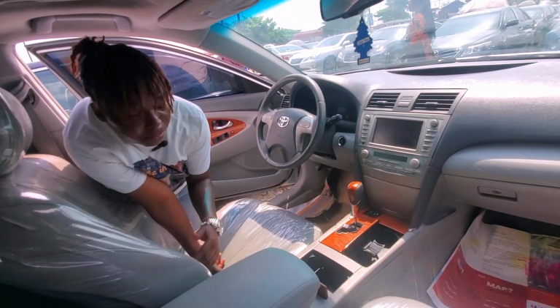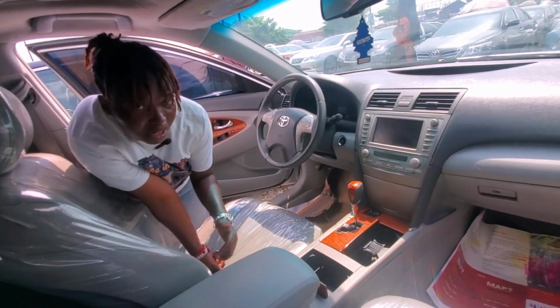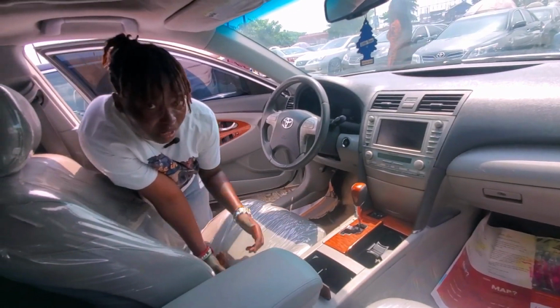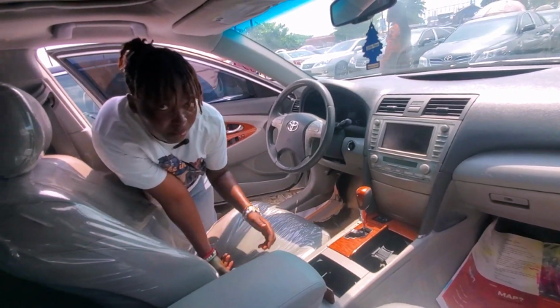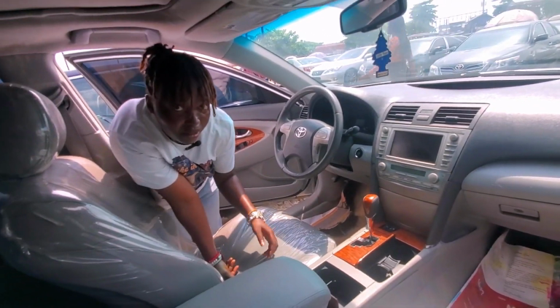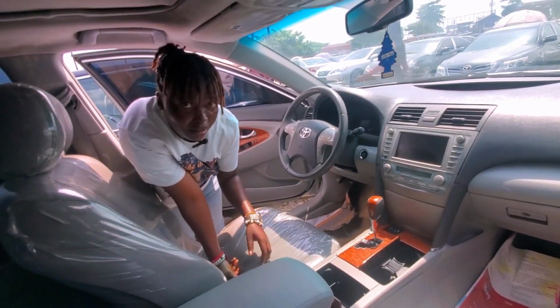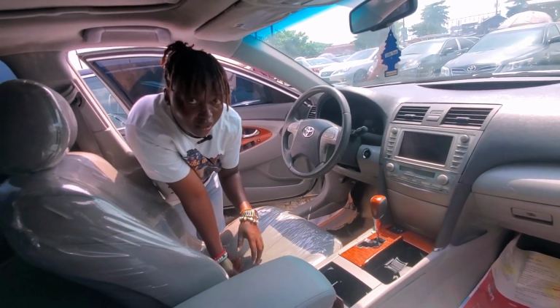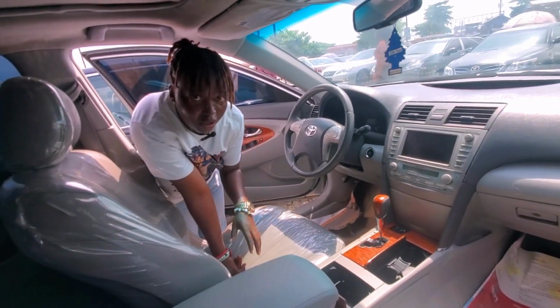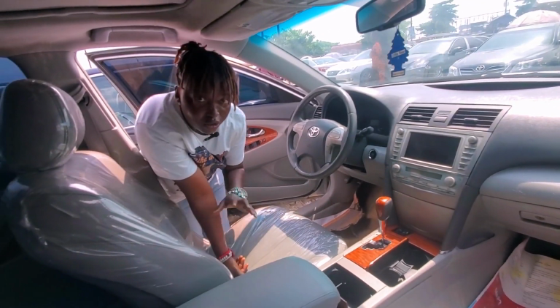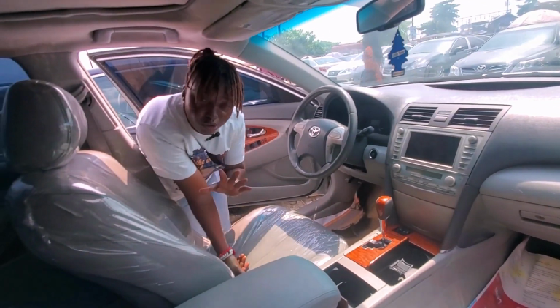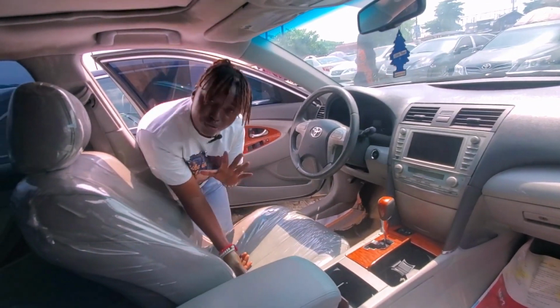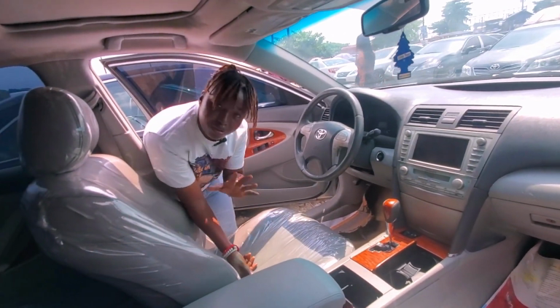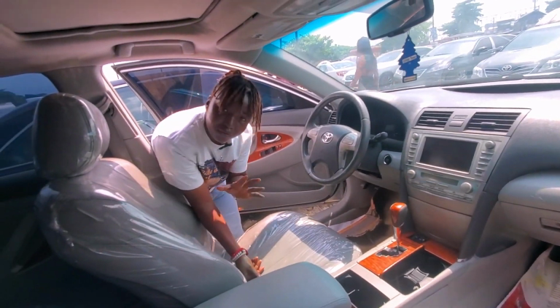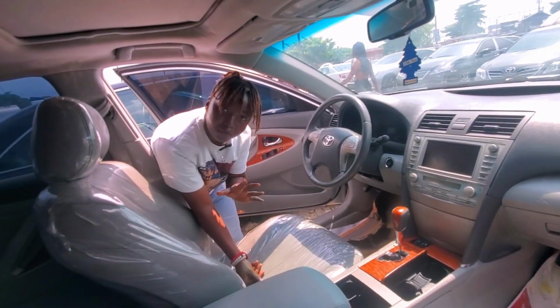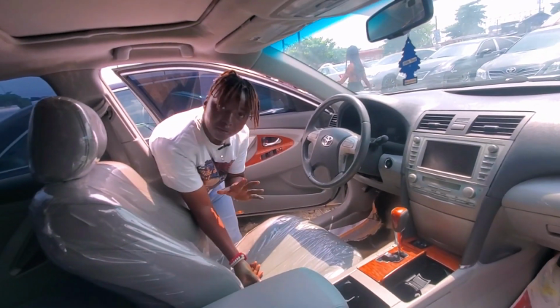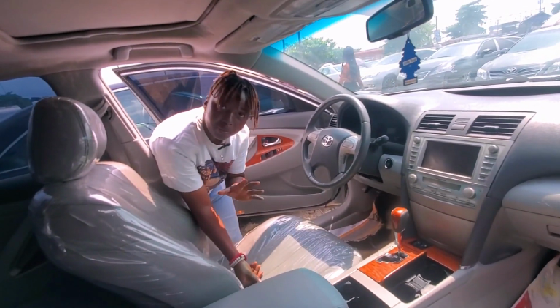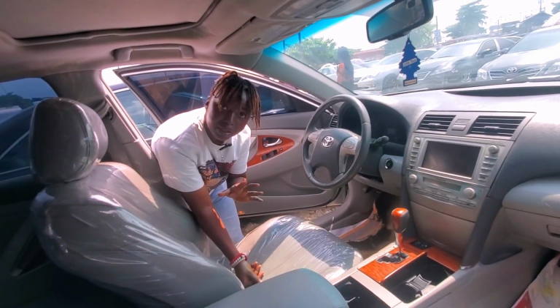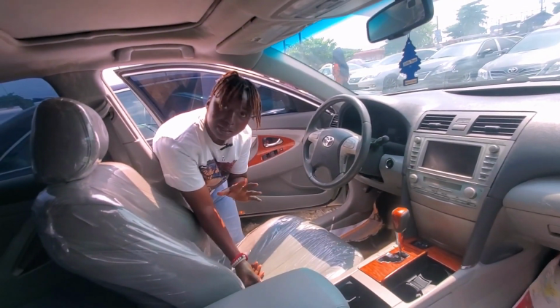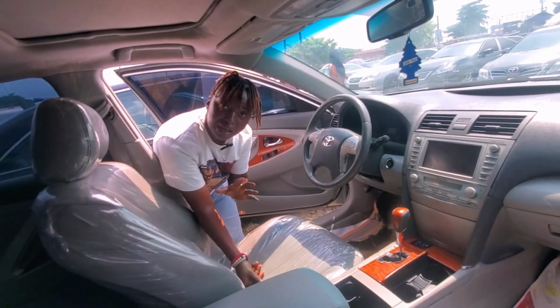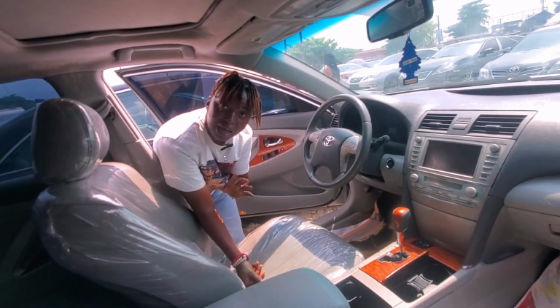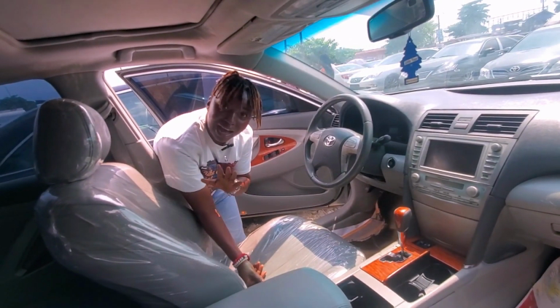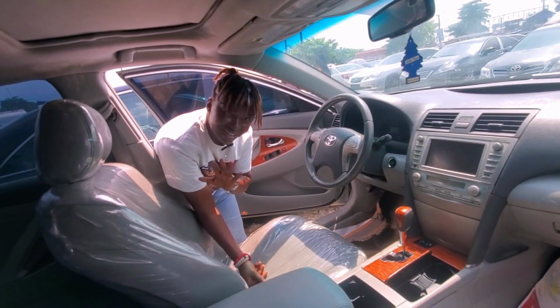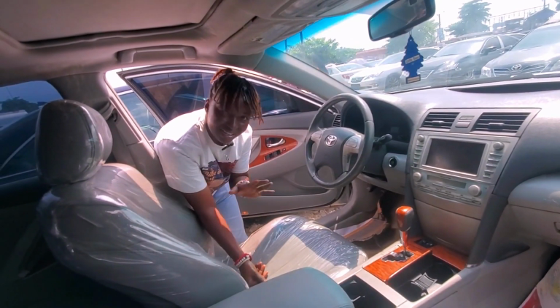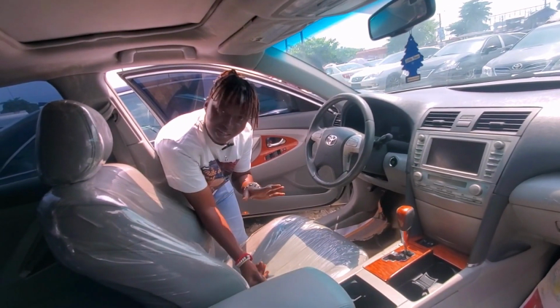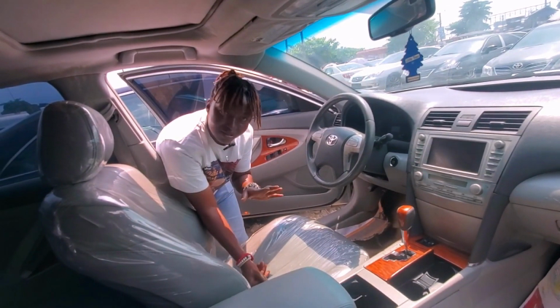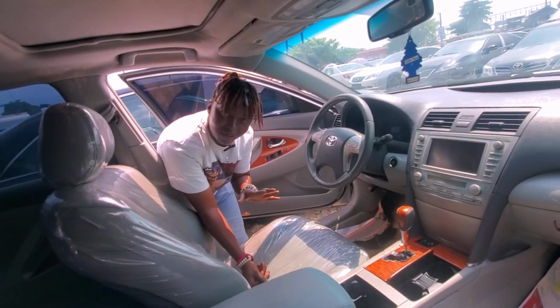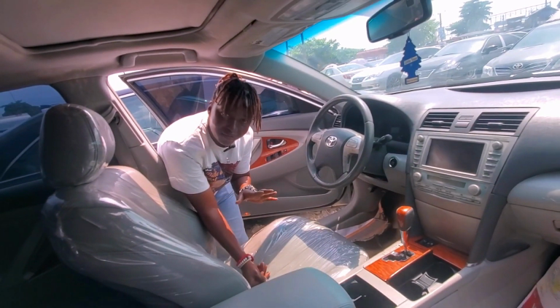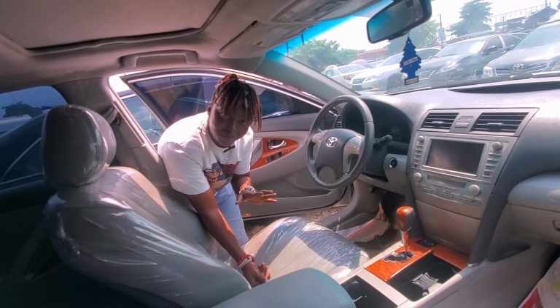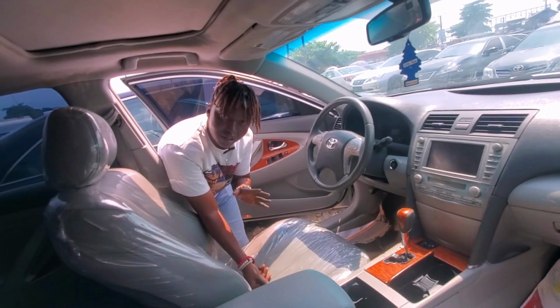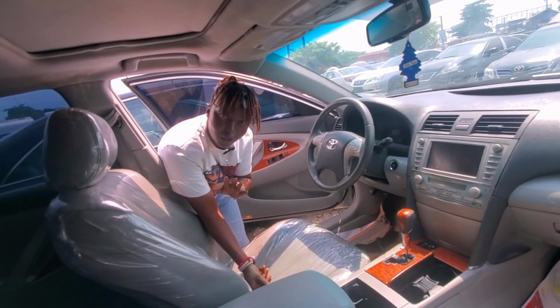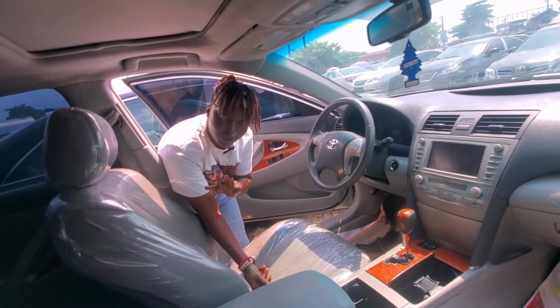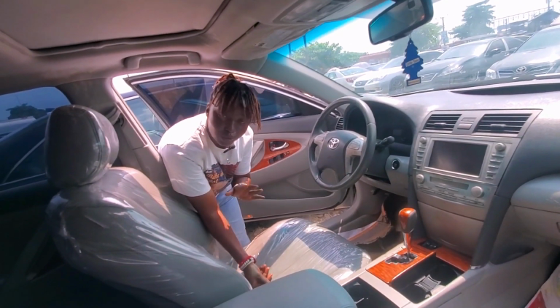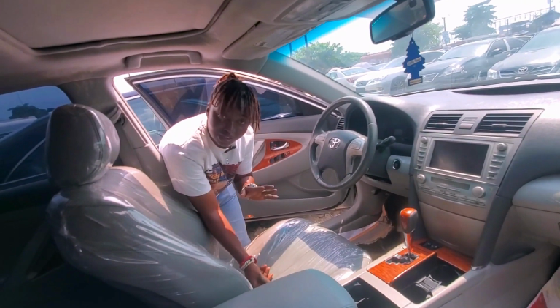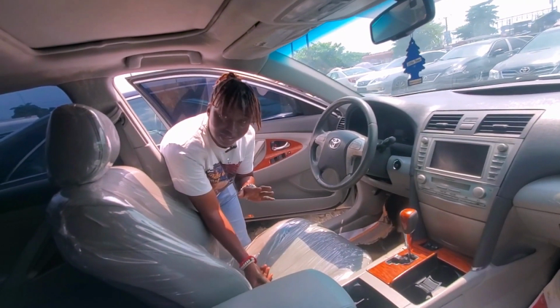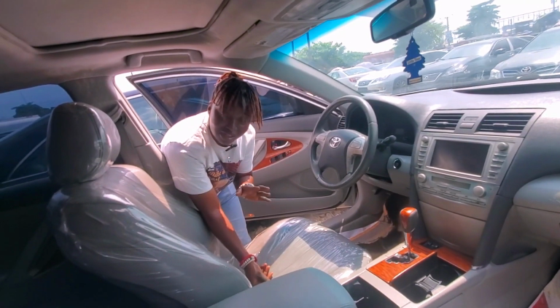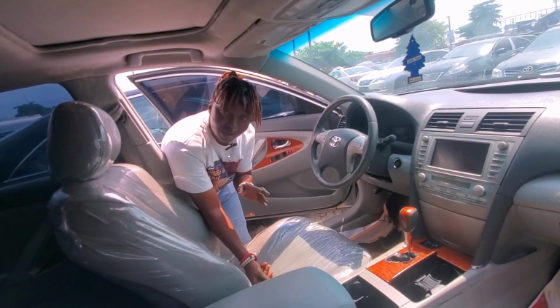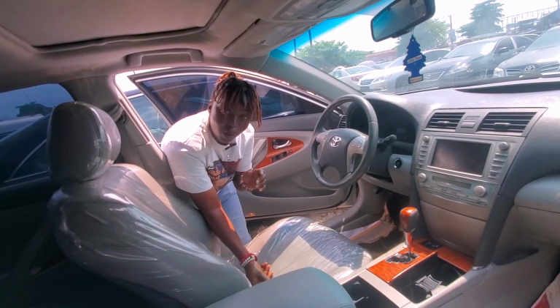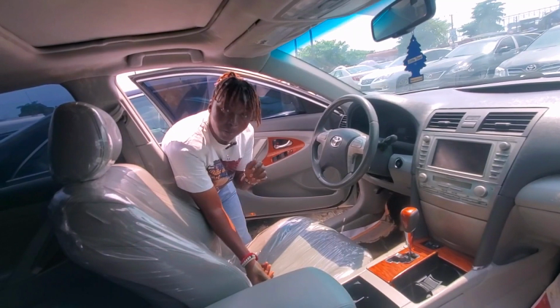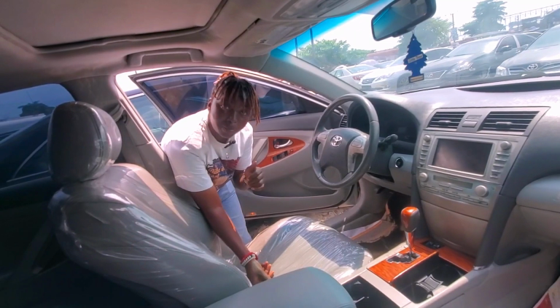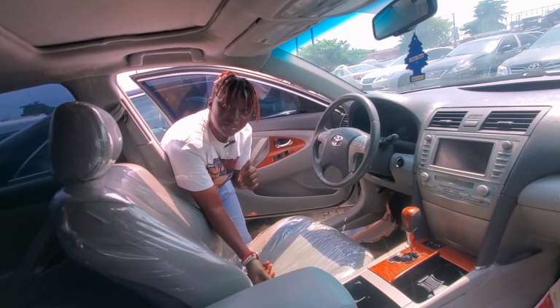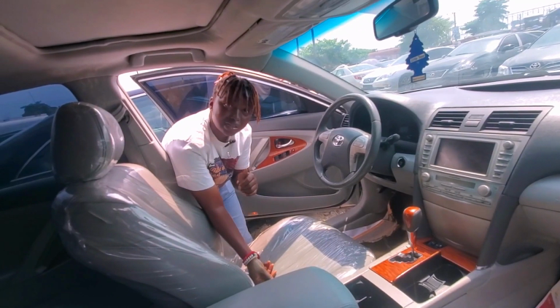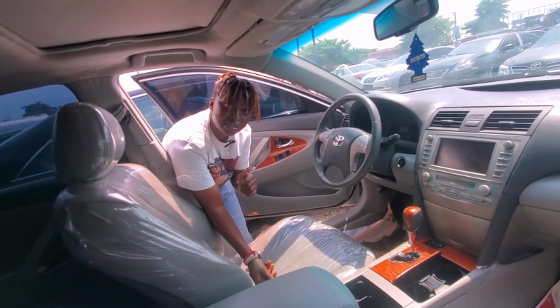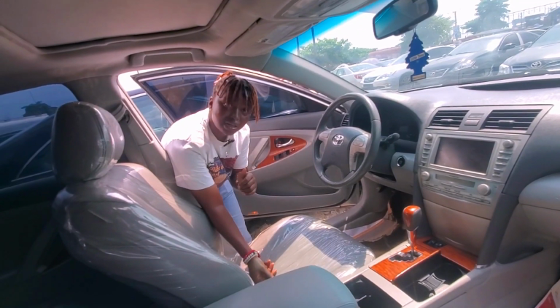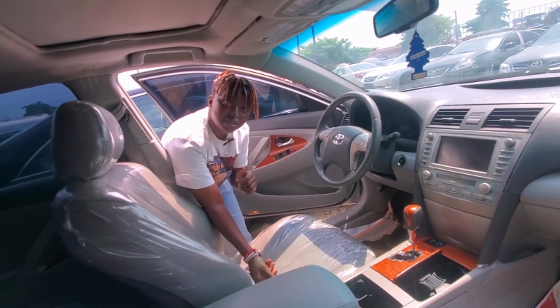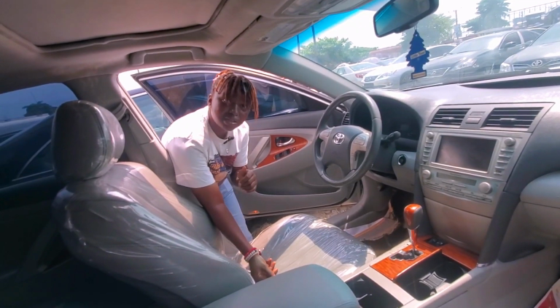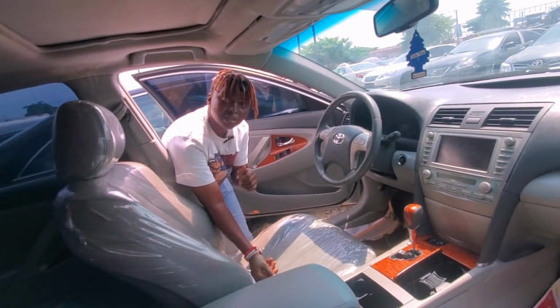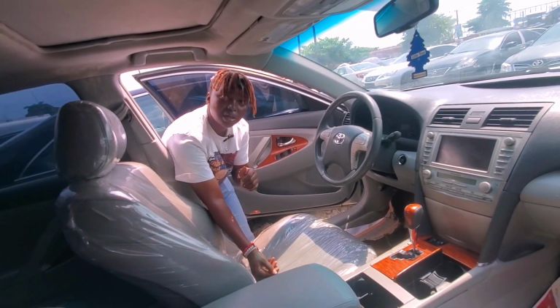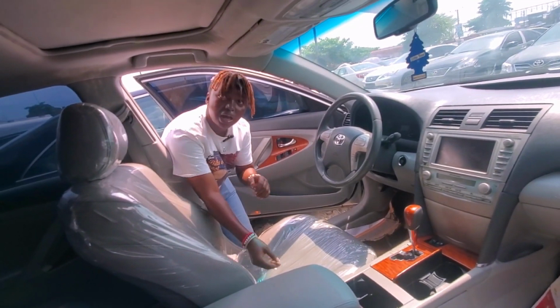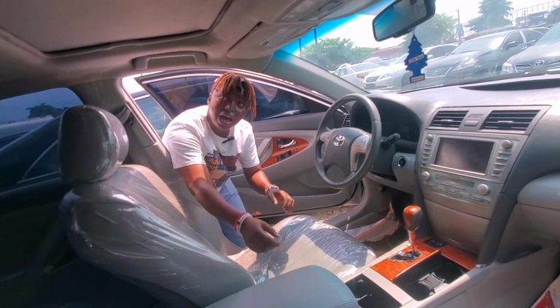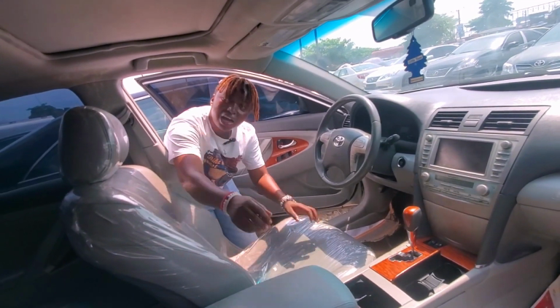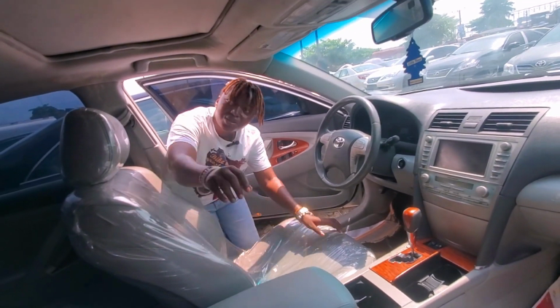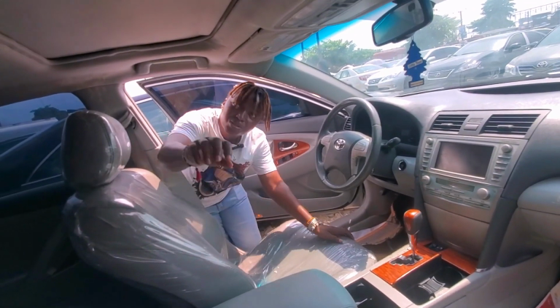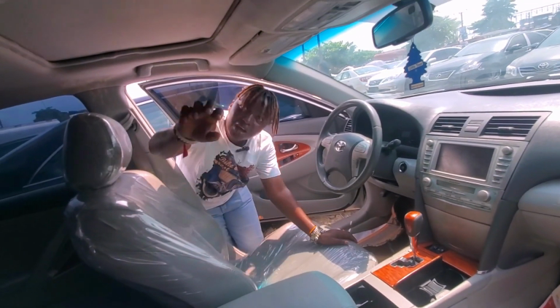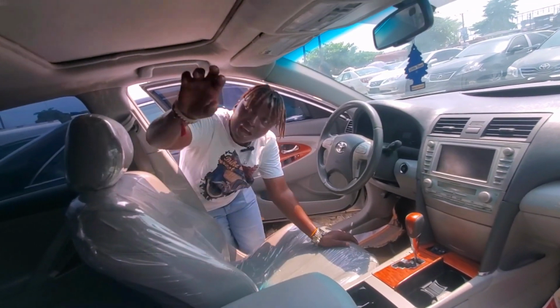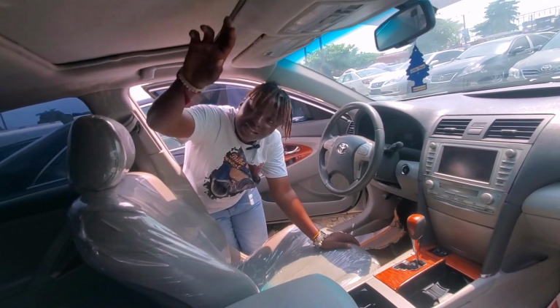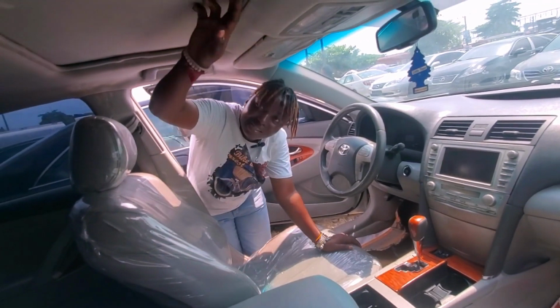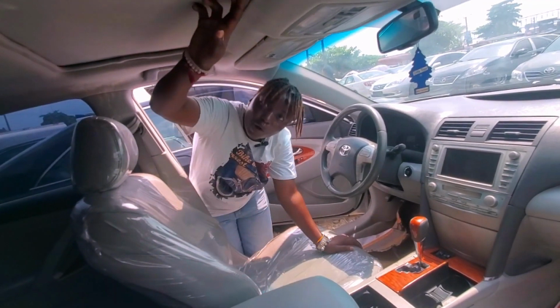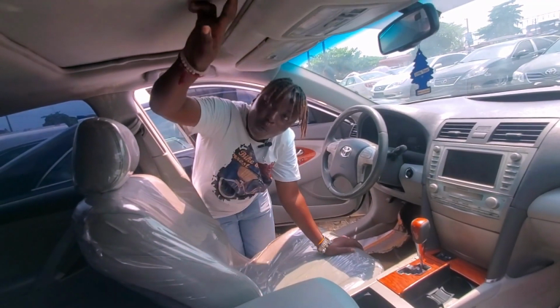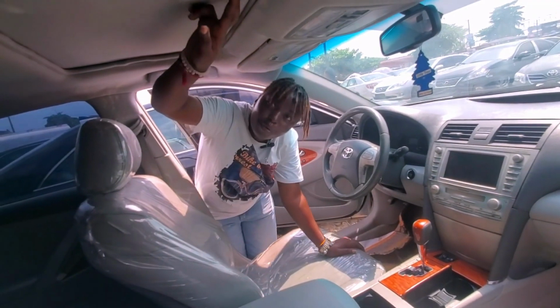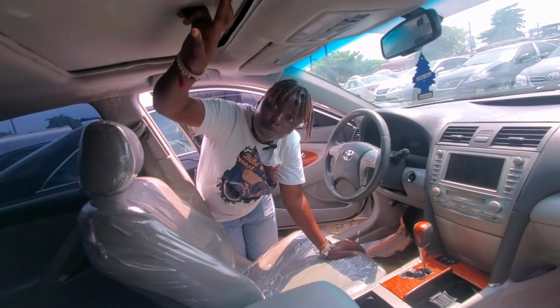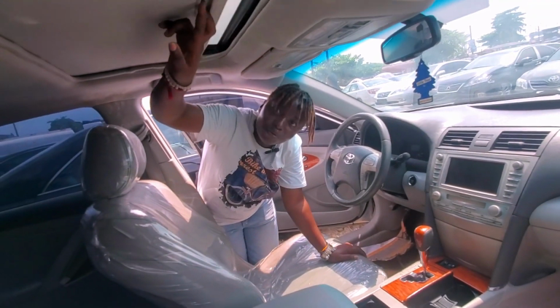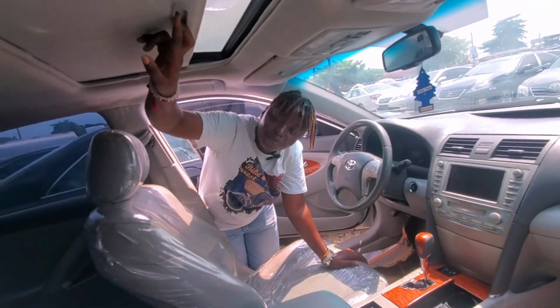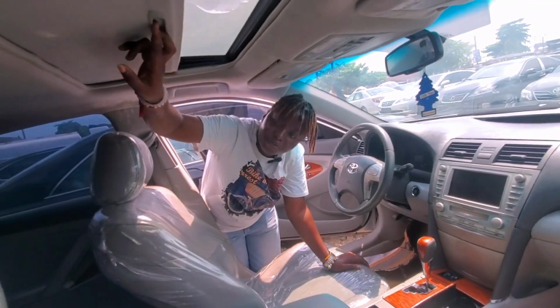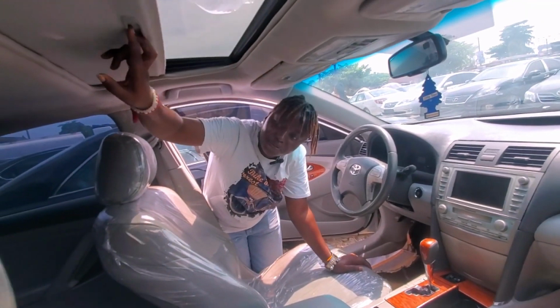It also has front and back camera. Duty fully paid, accident free, no dent, everything intact. And it also has an open roof.